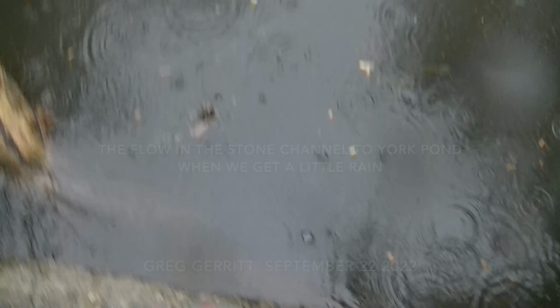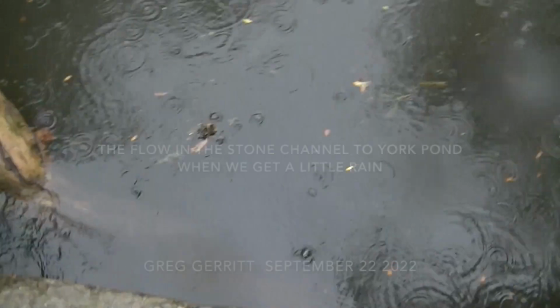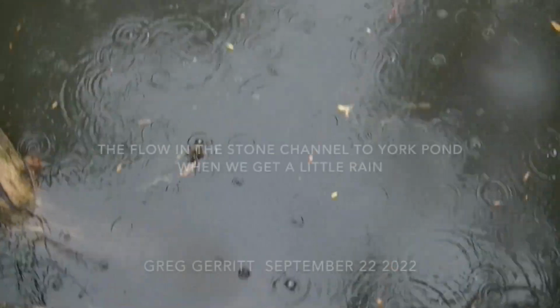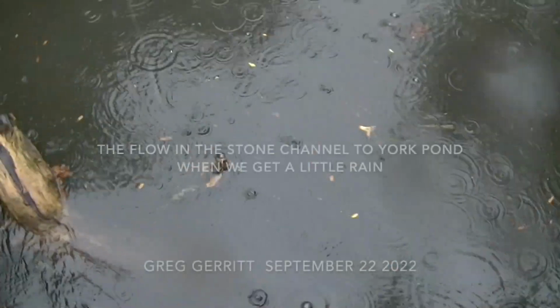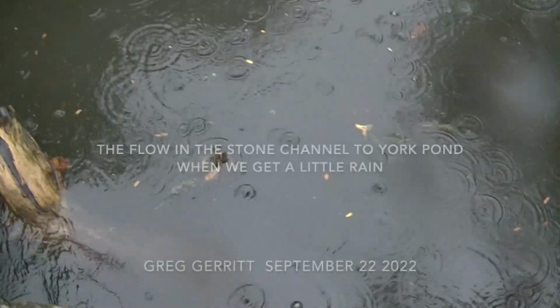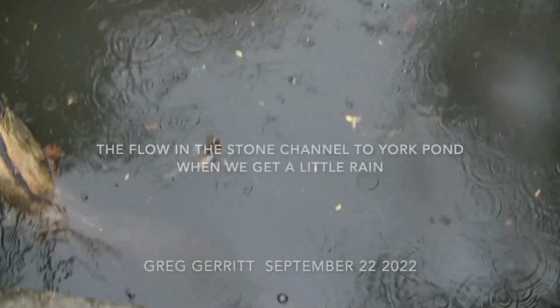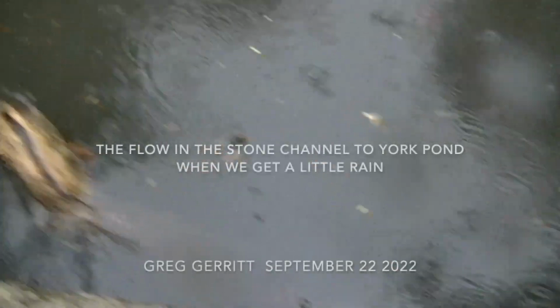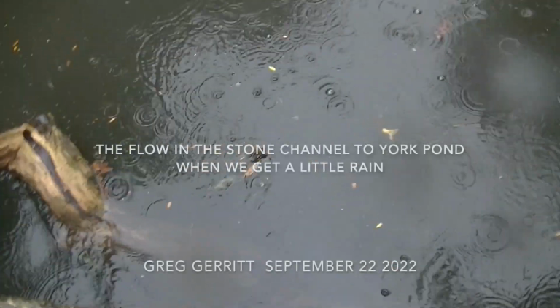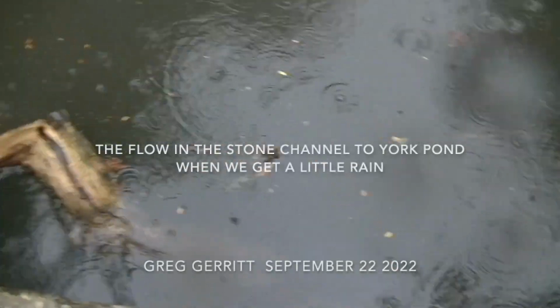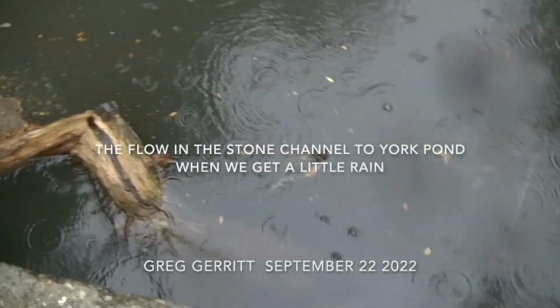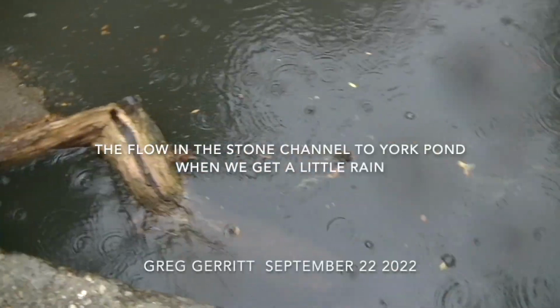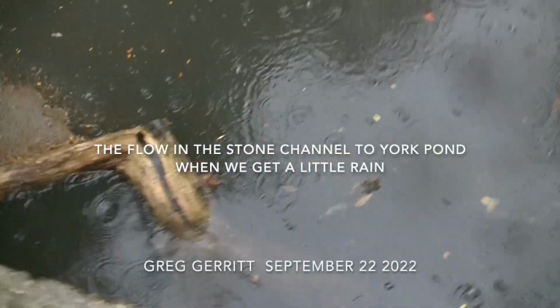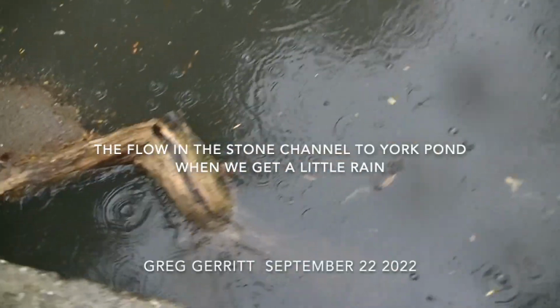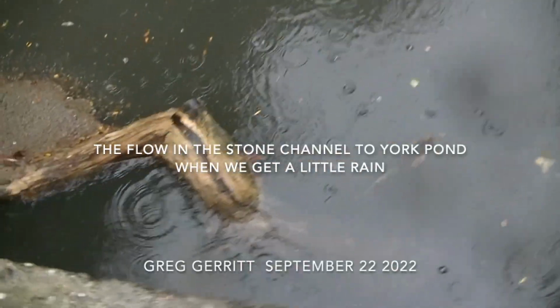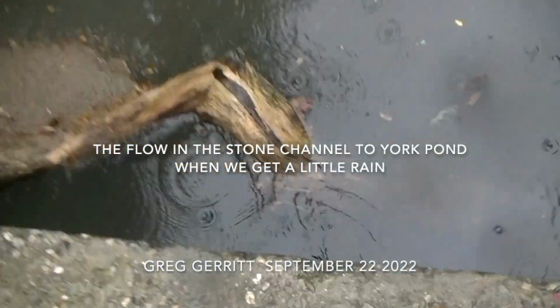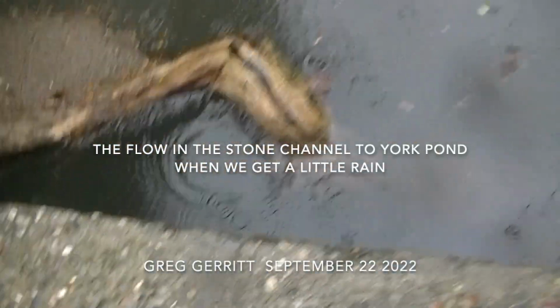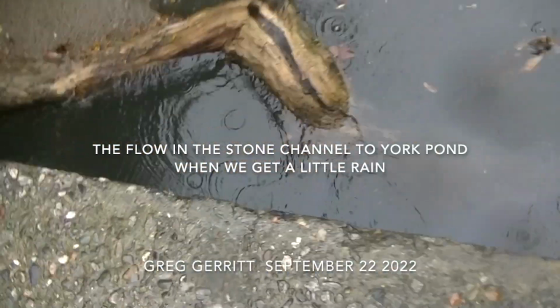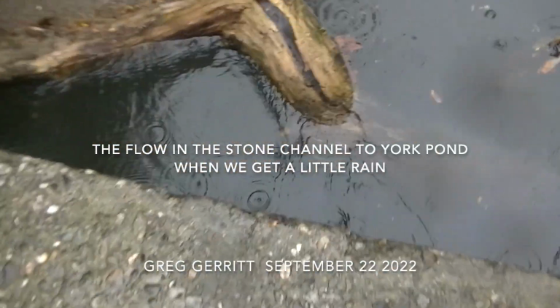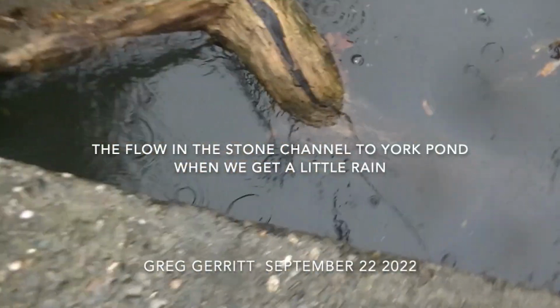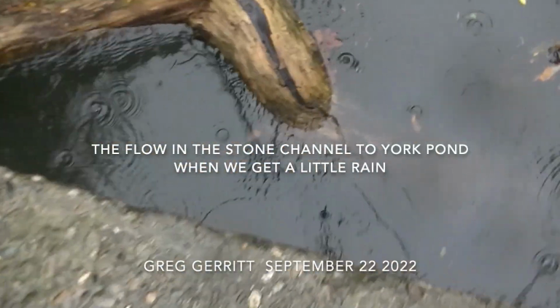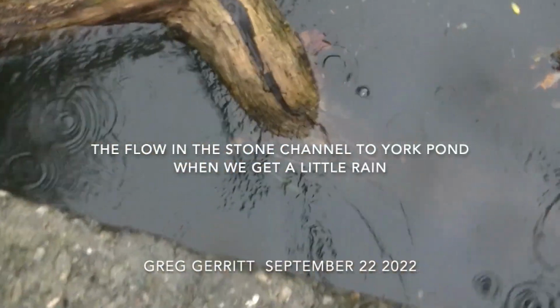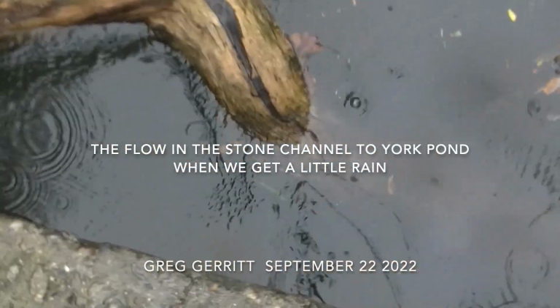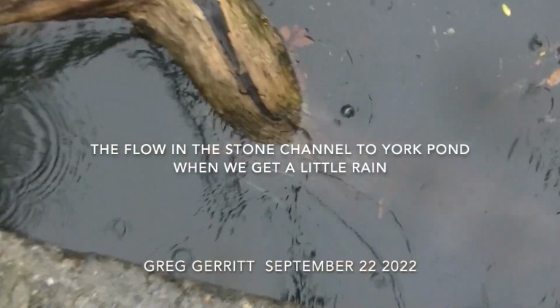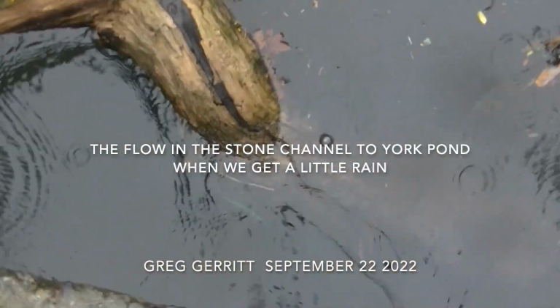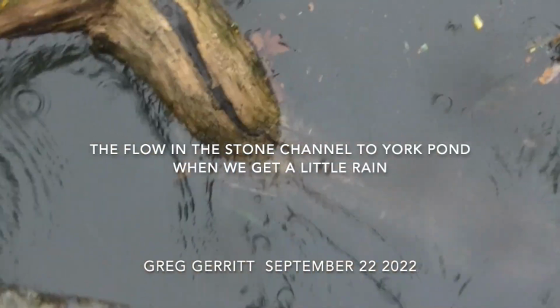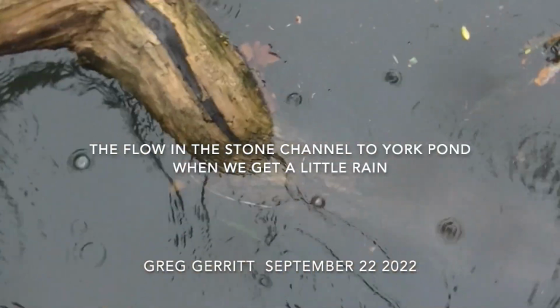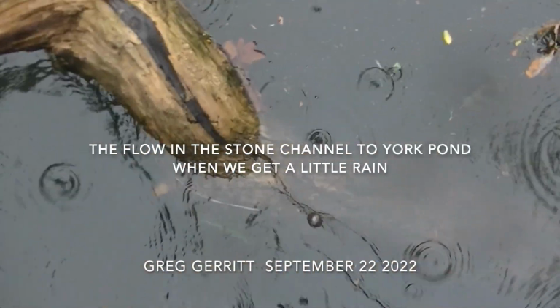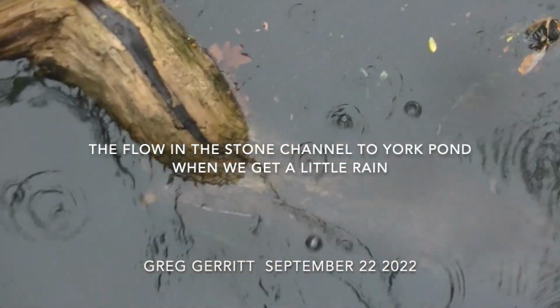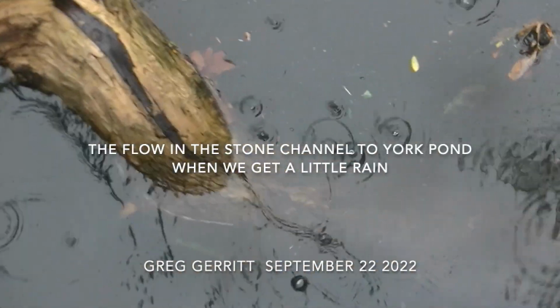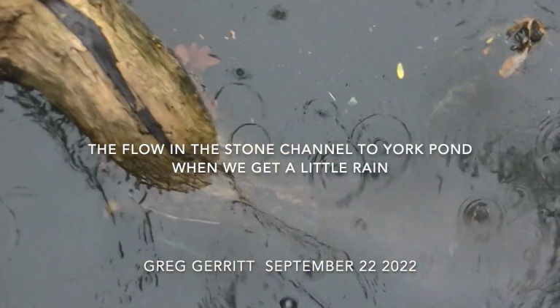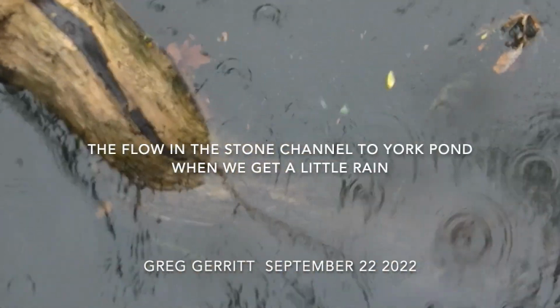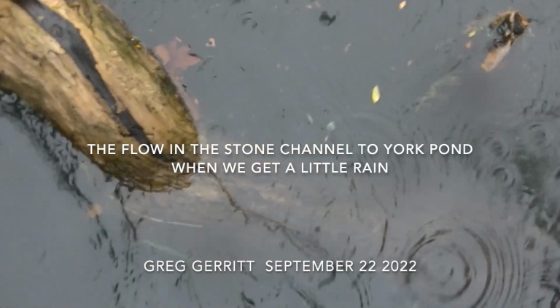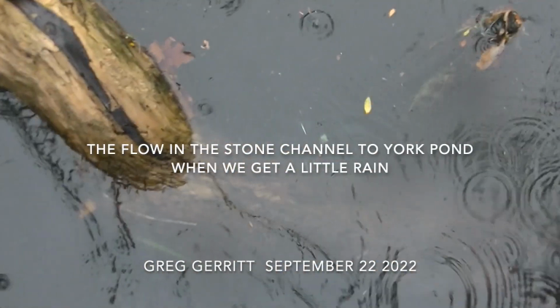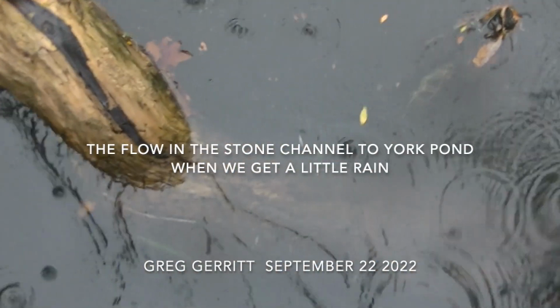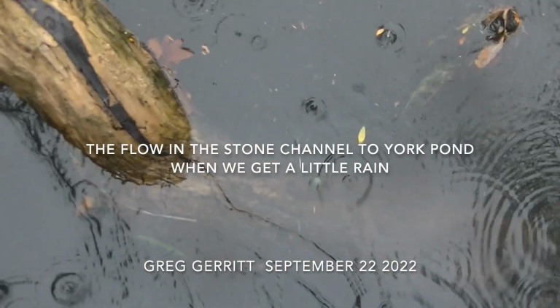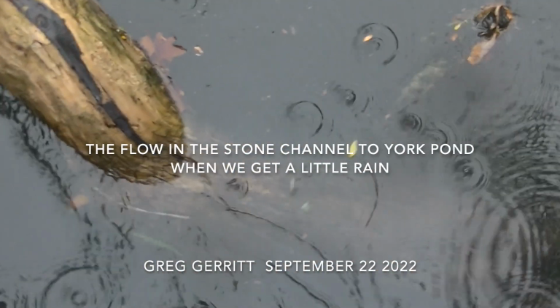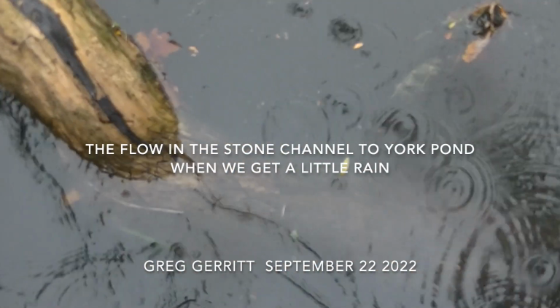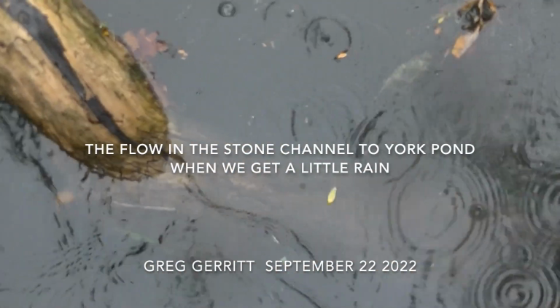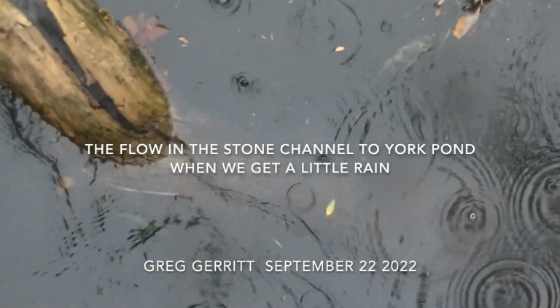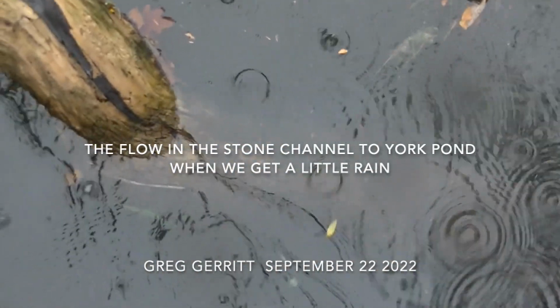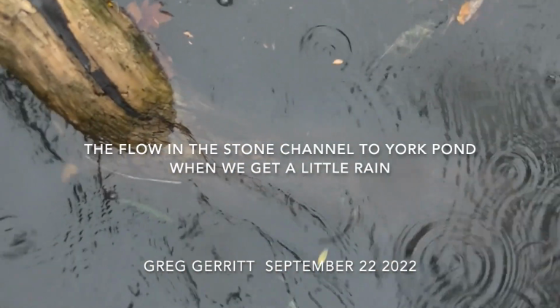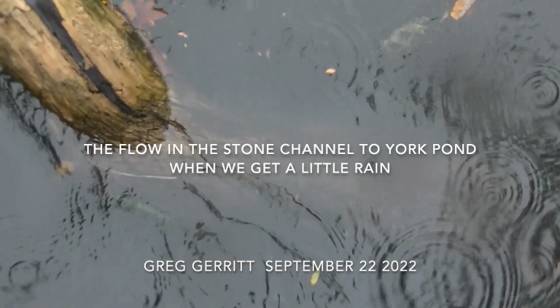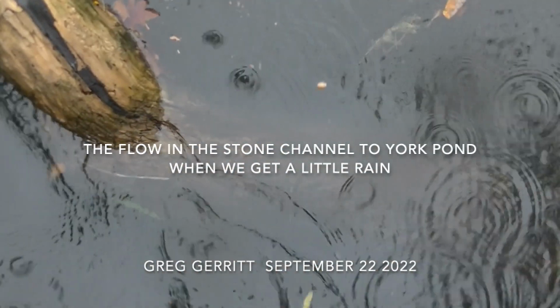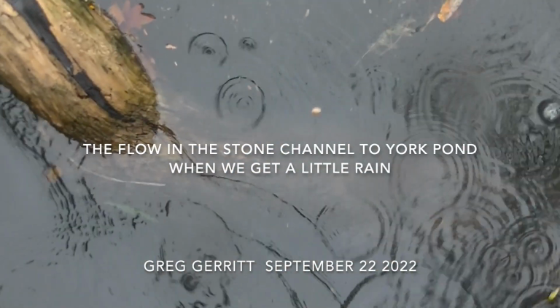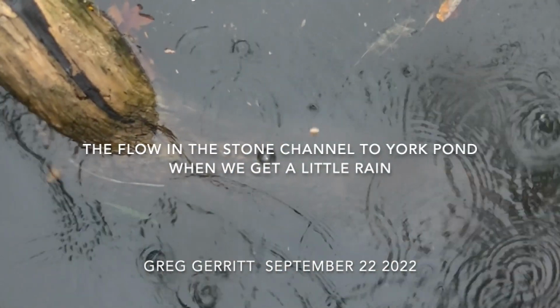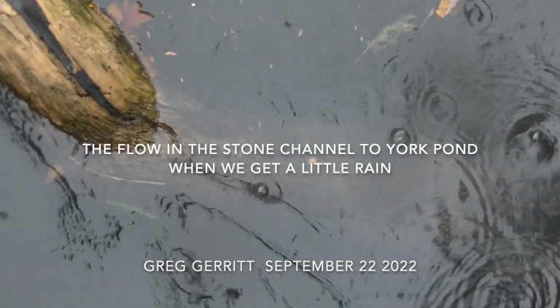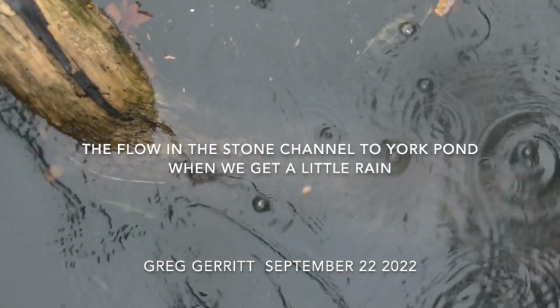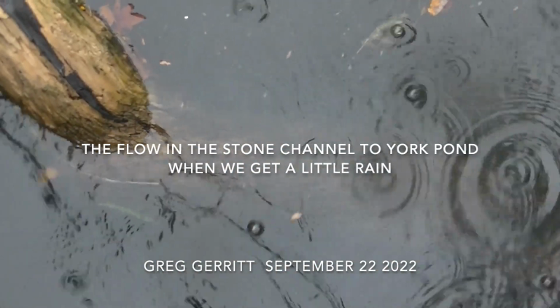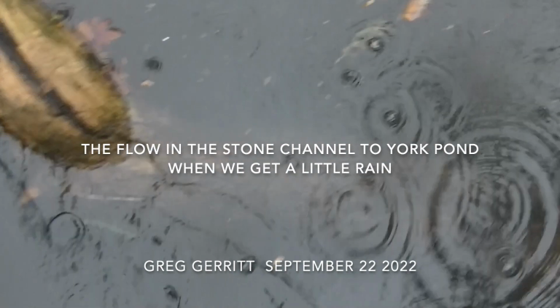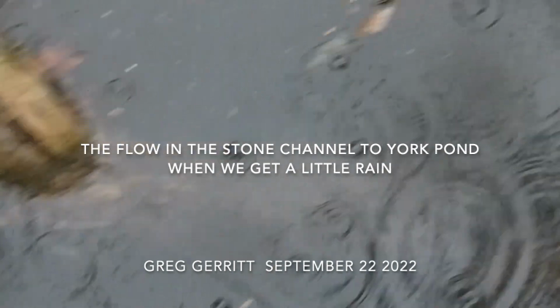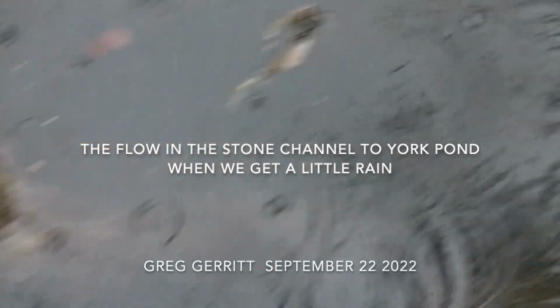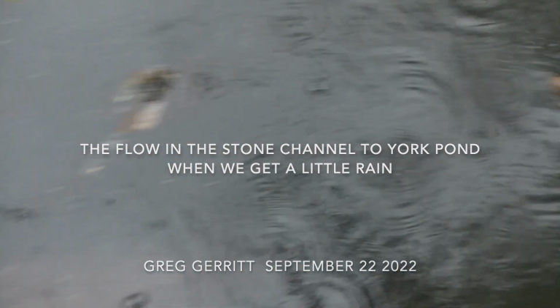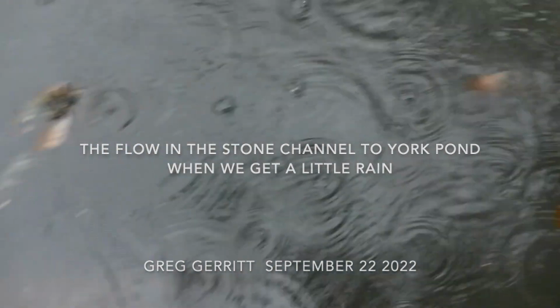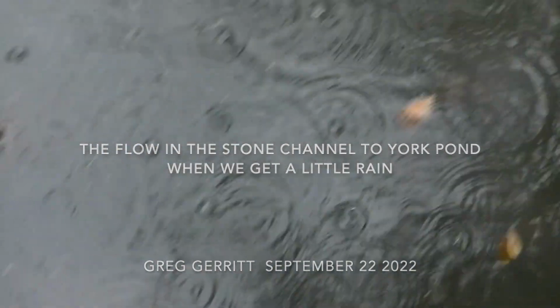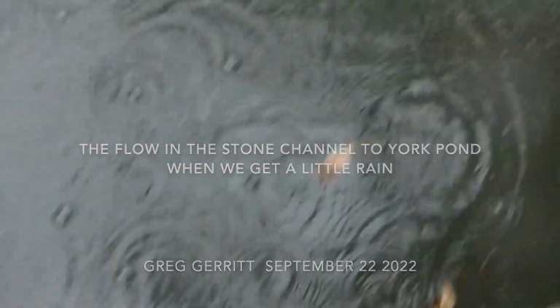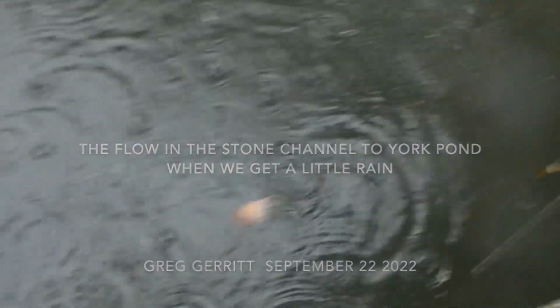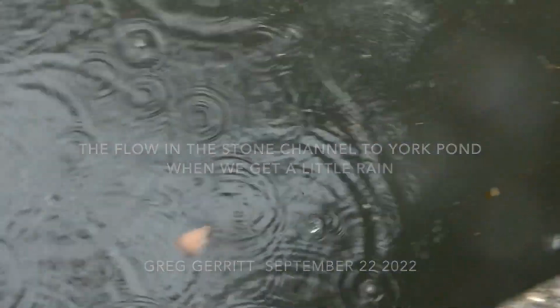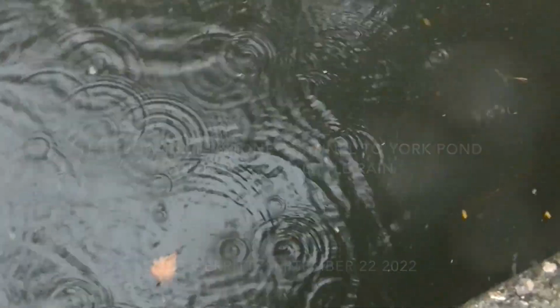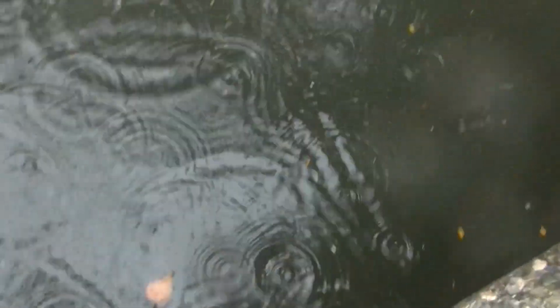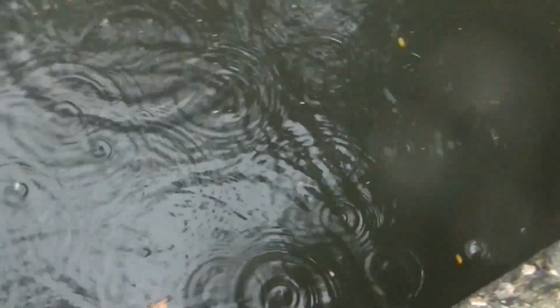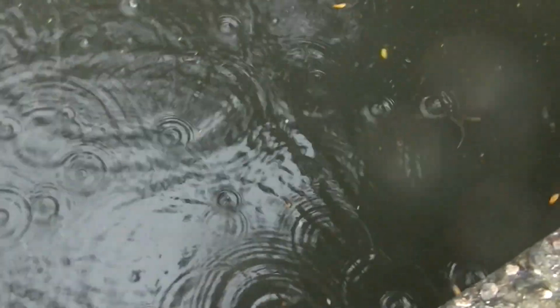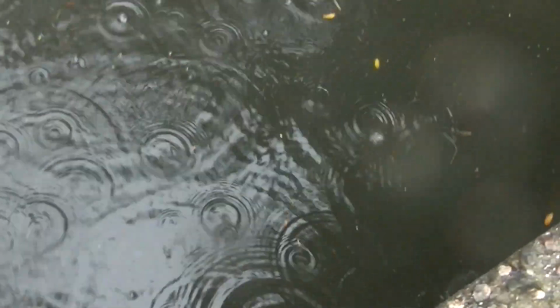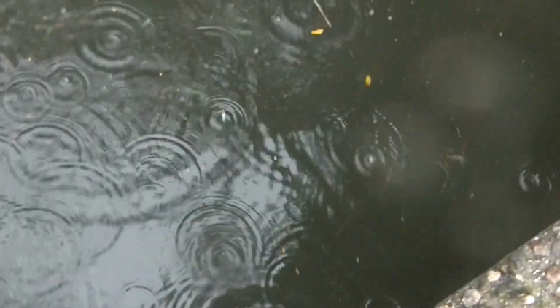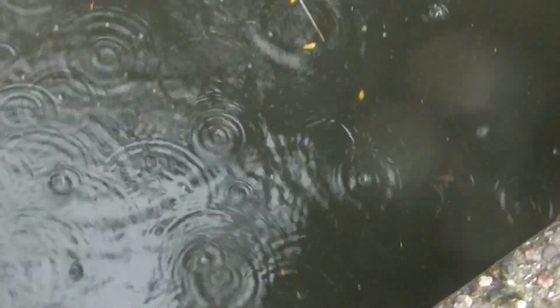There was rain, about two-tenths of an inch now — decently off and on, not real hard, but rain.